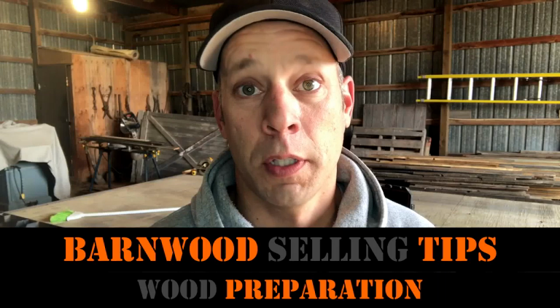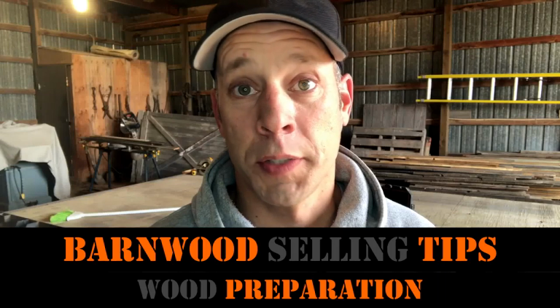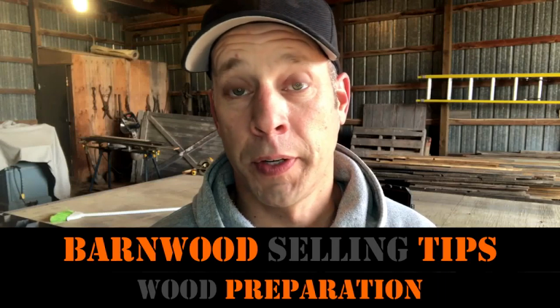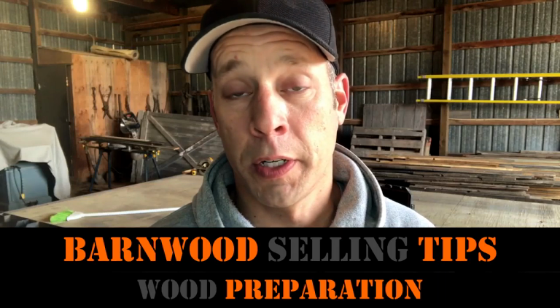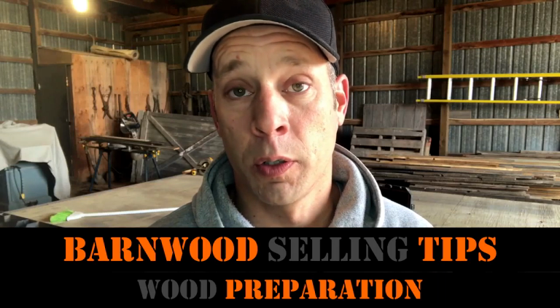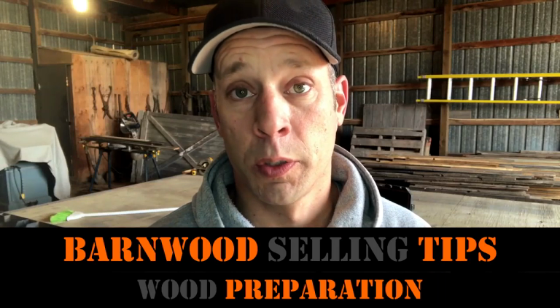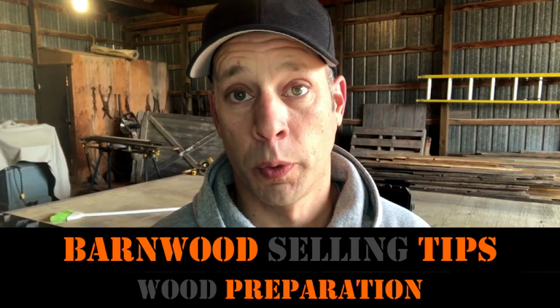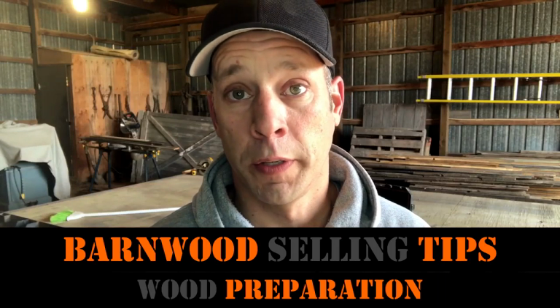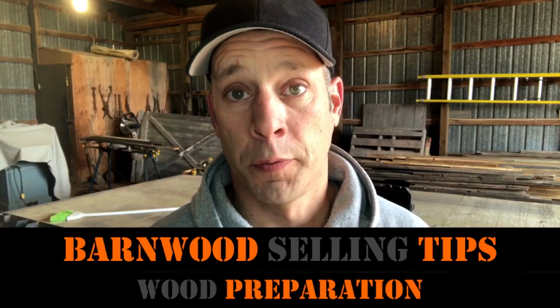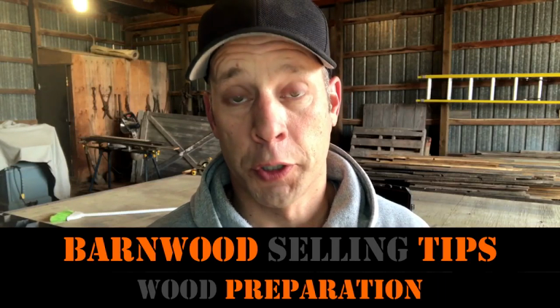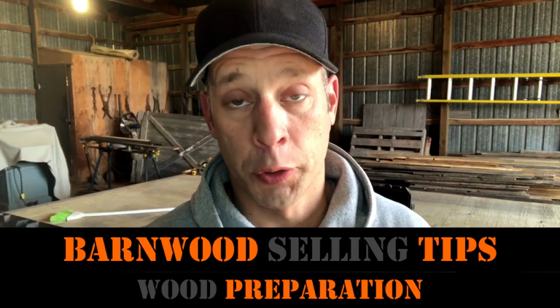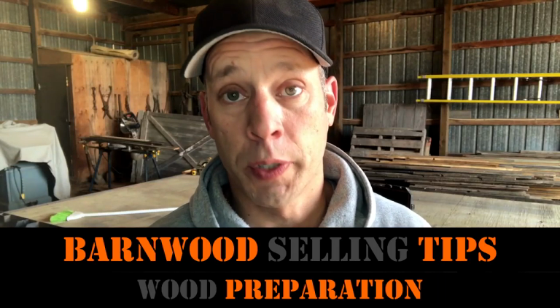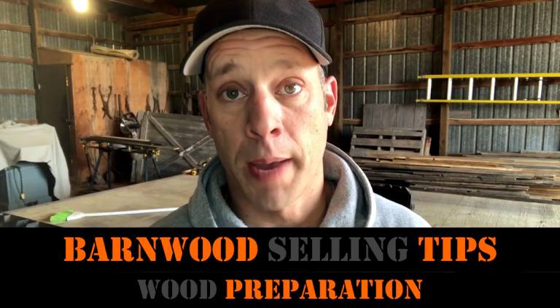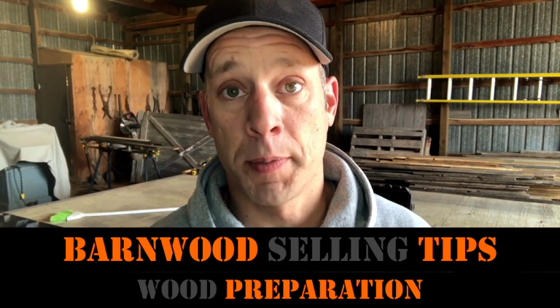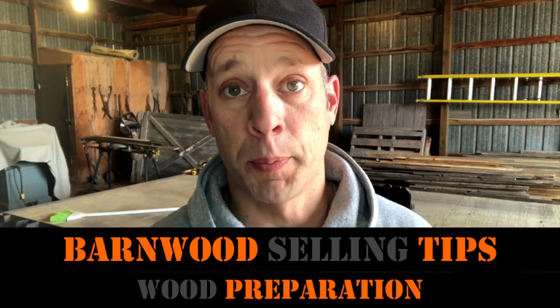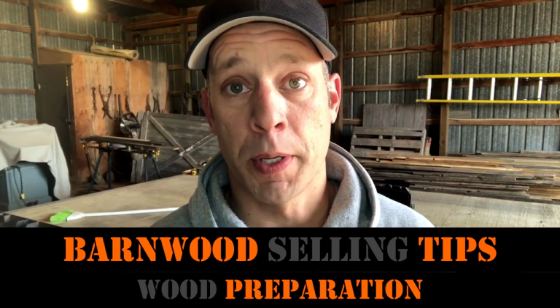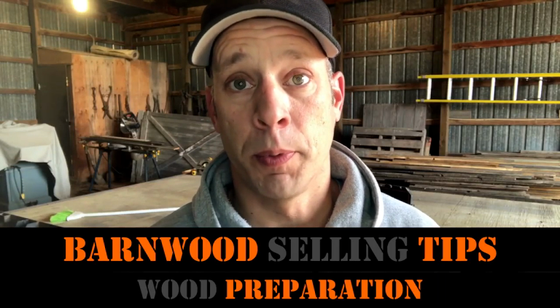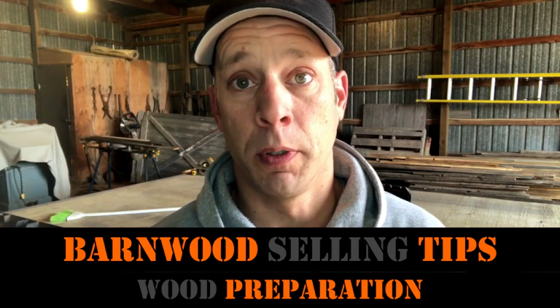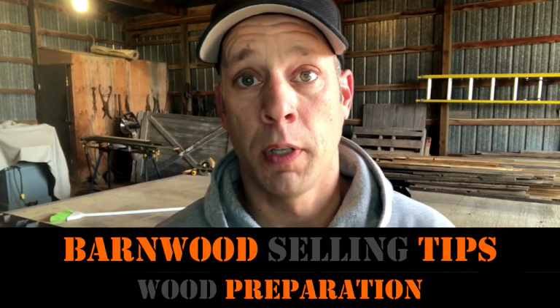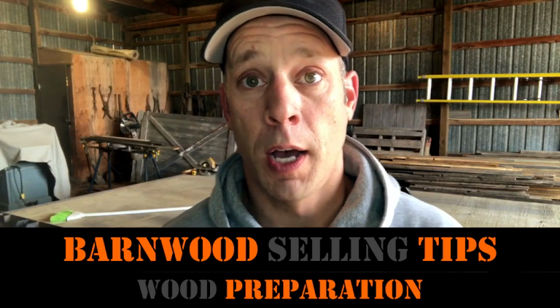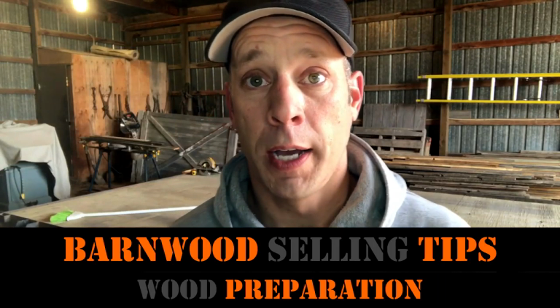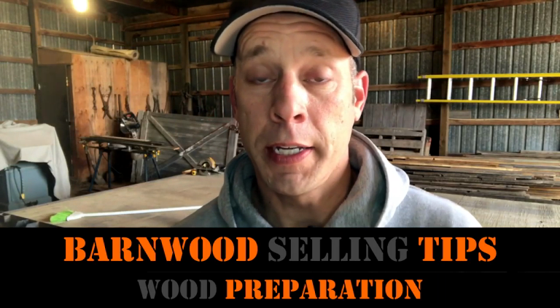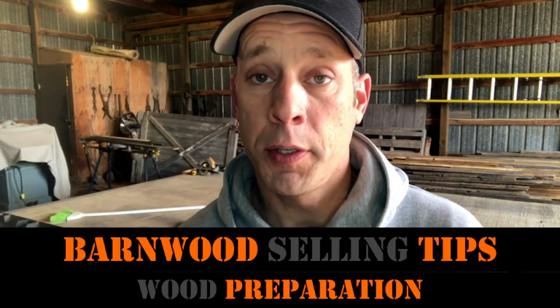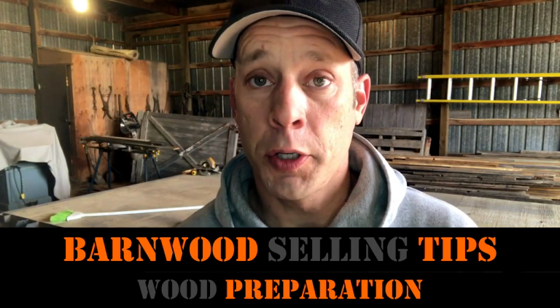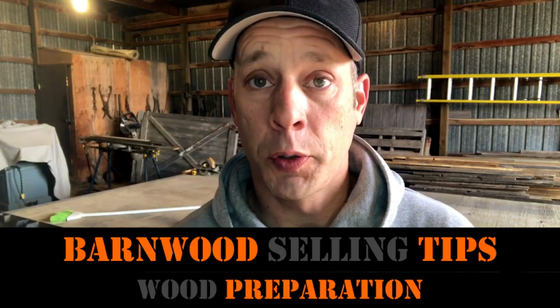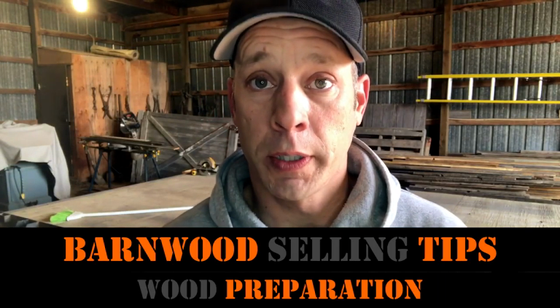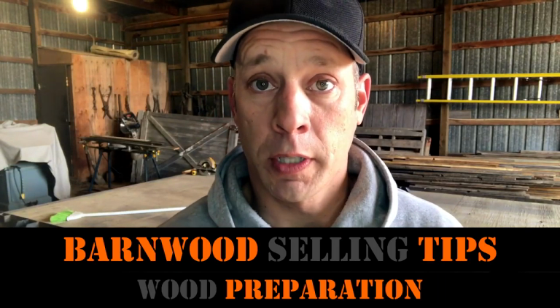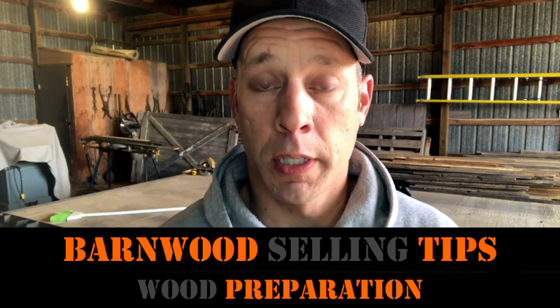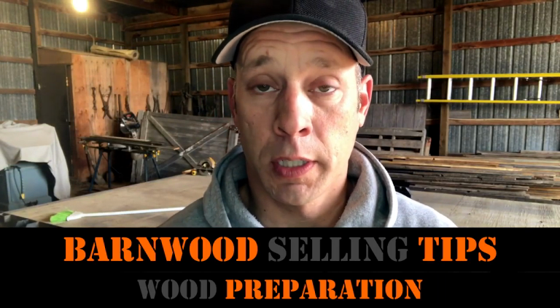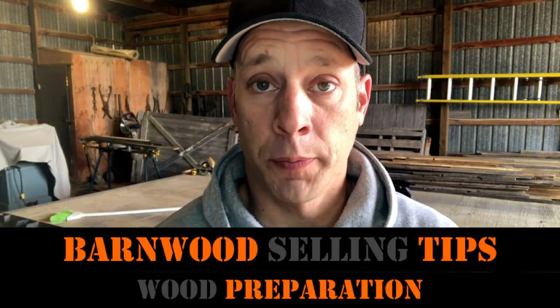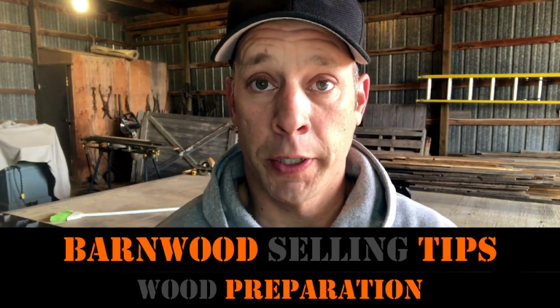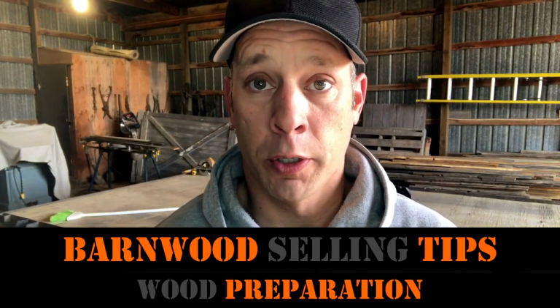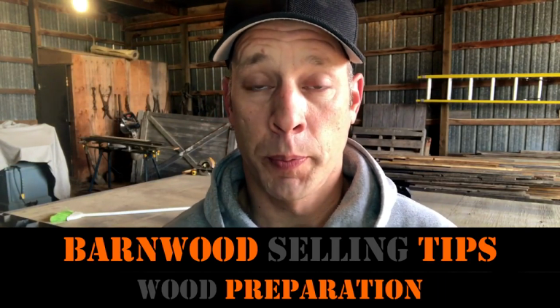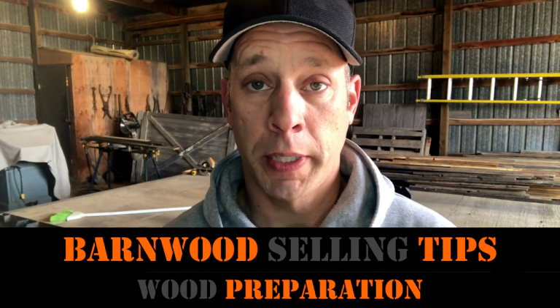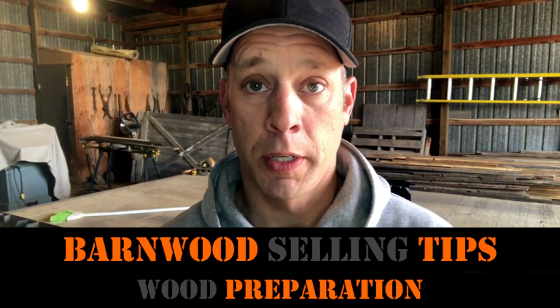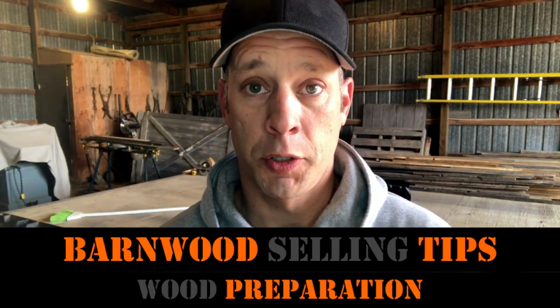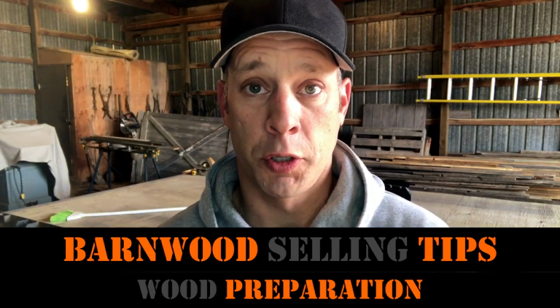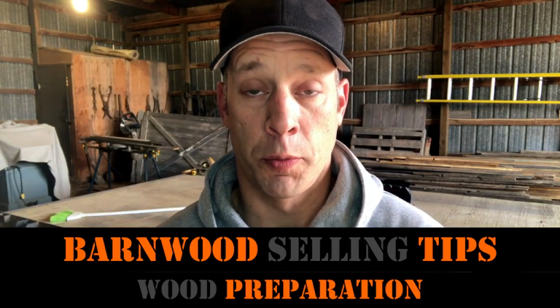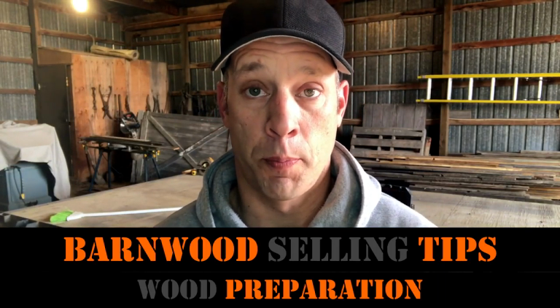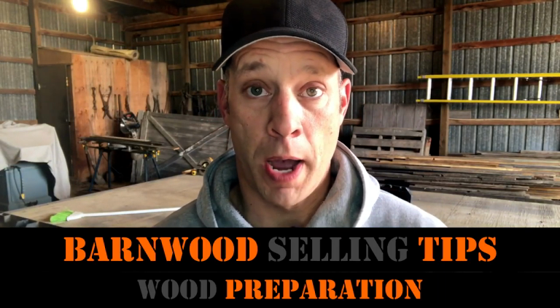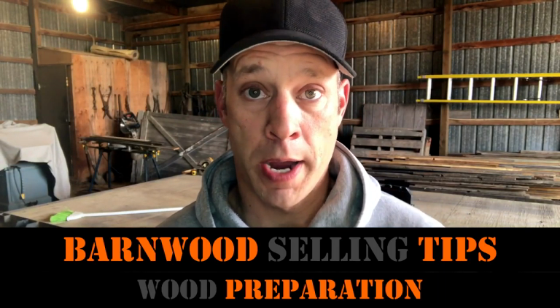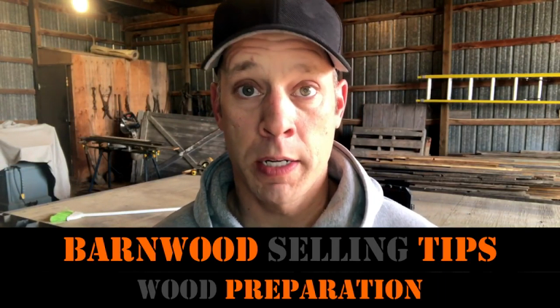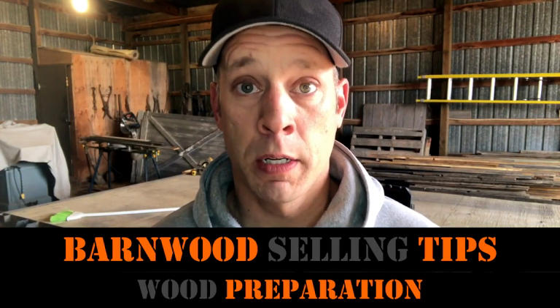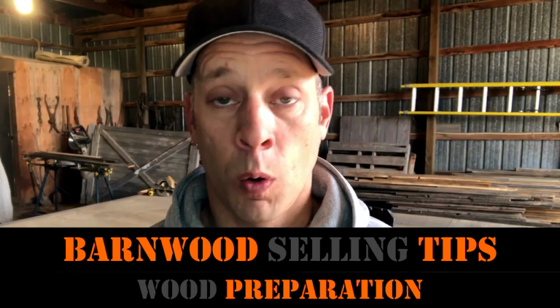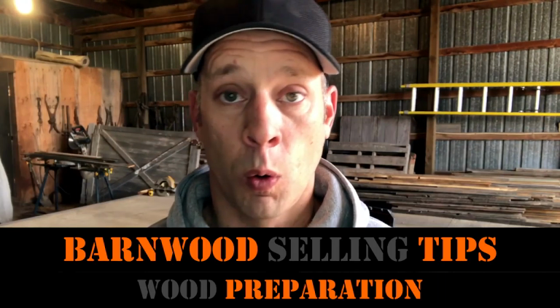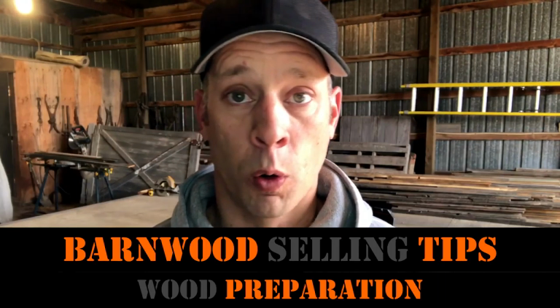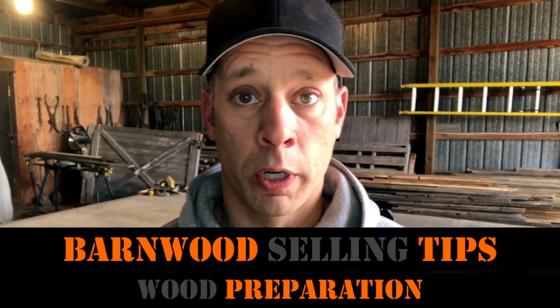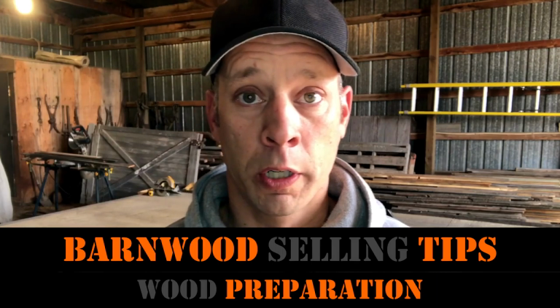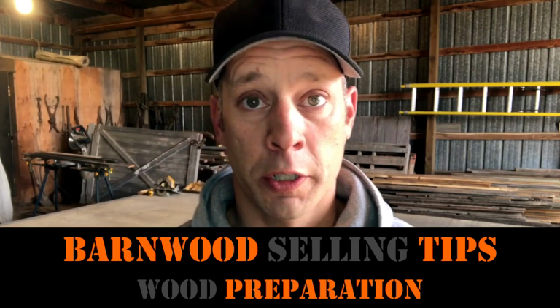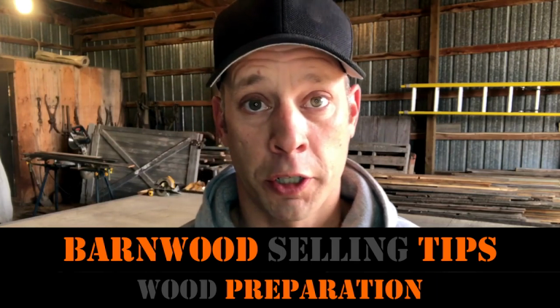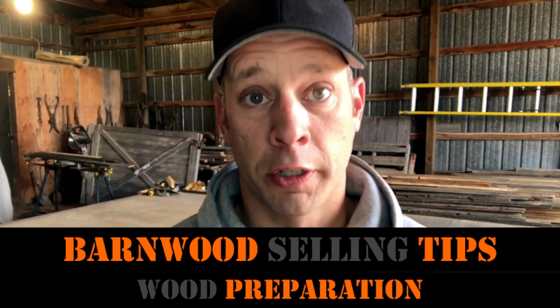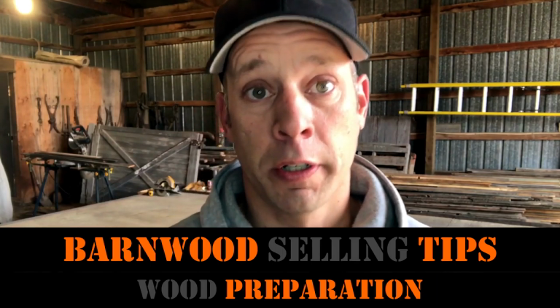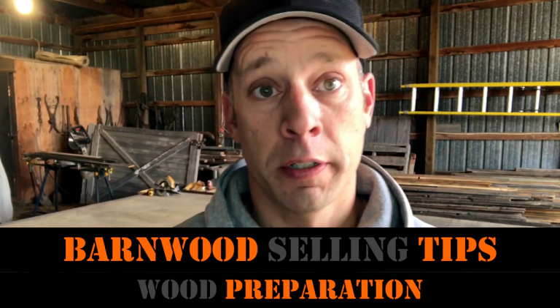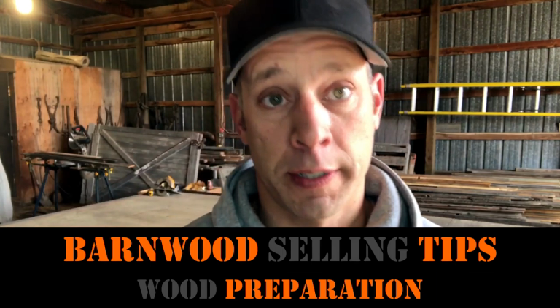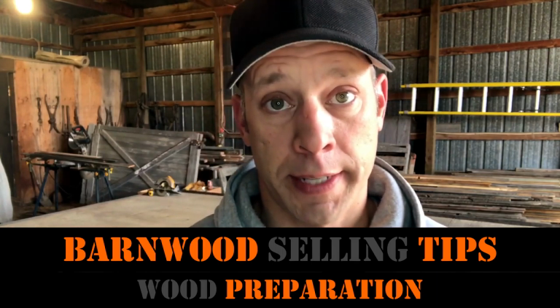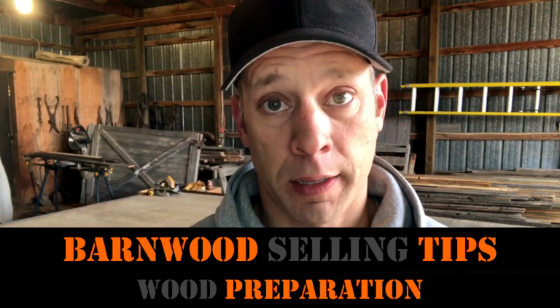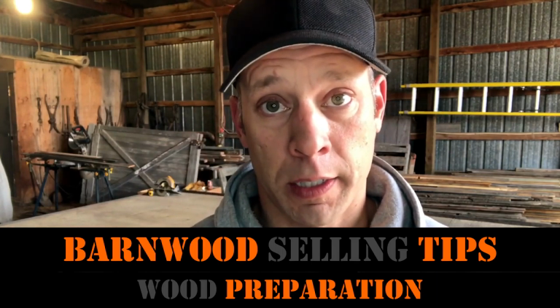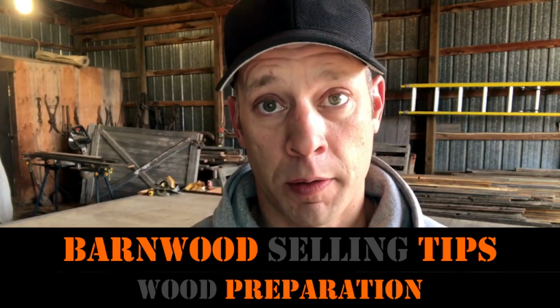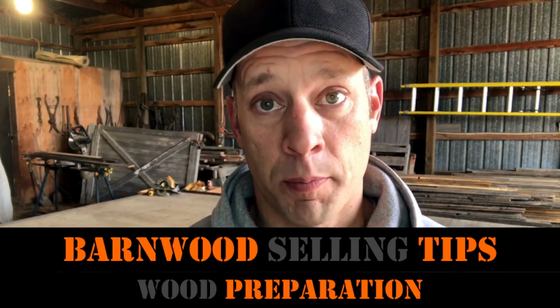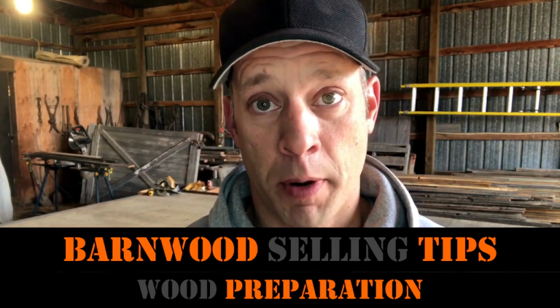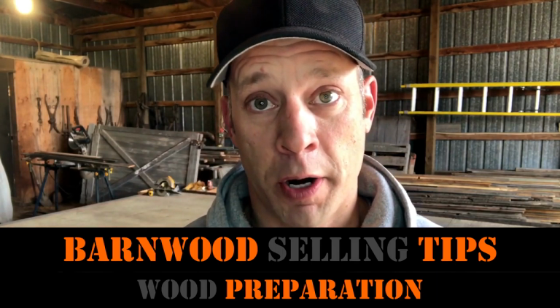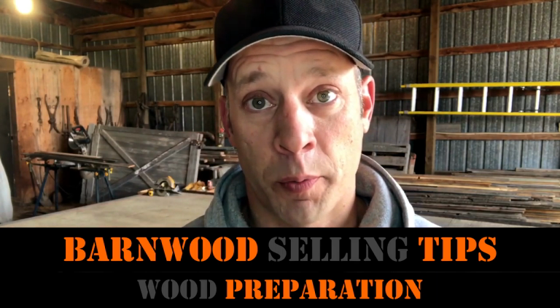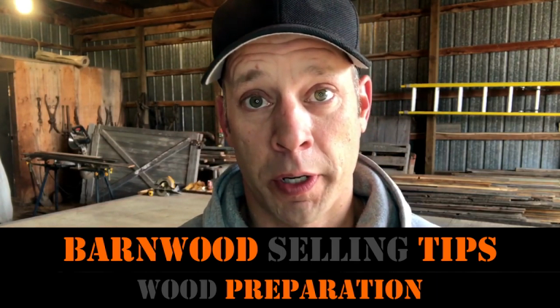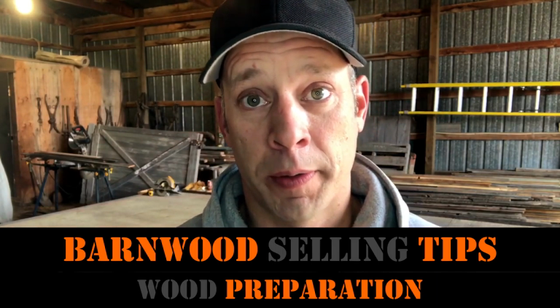This video is really for two types of people. Either you clicked on this video because you're buying or you're selling barnwood.